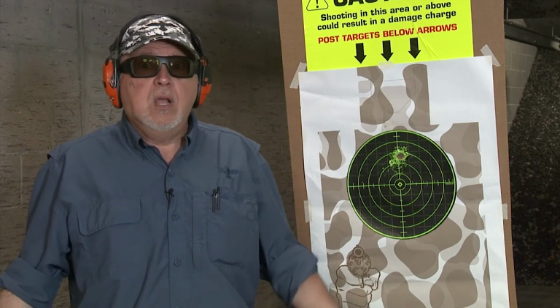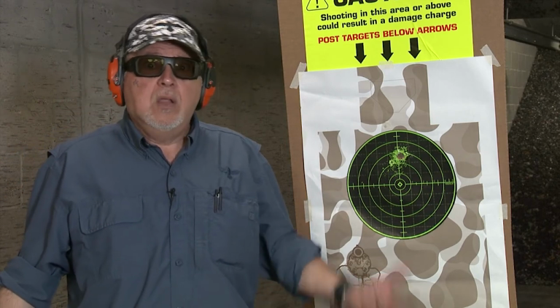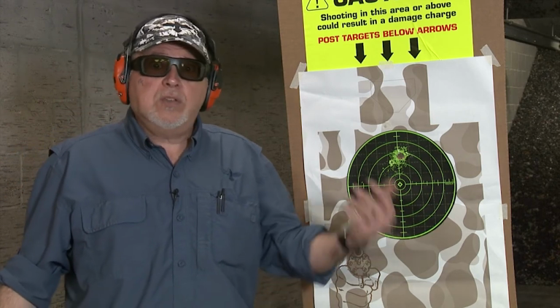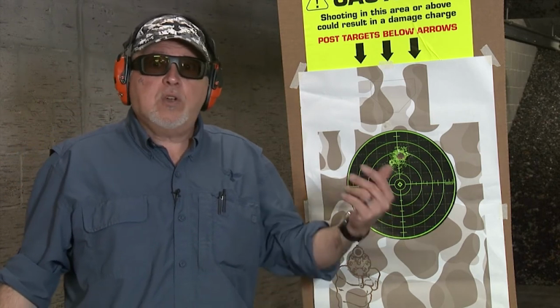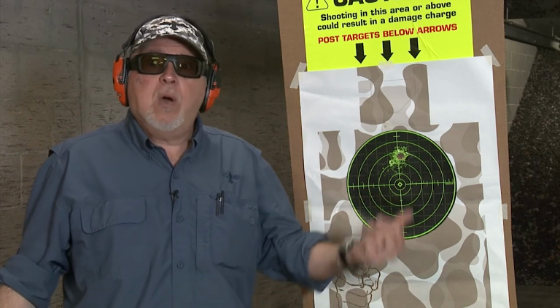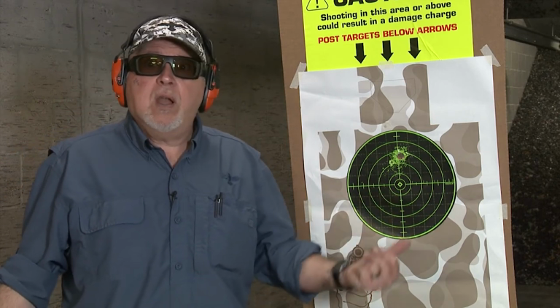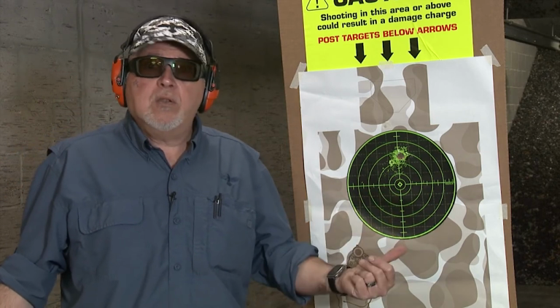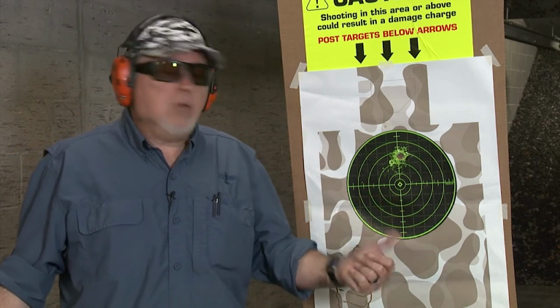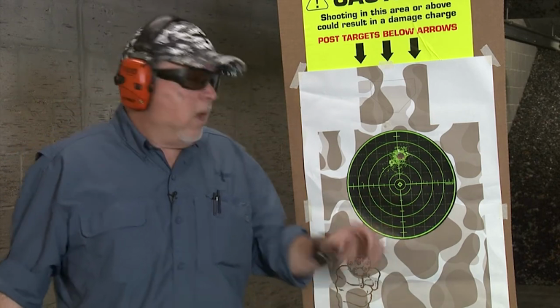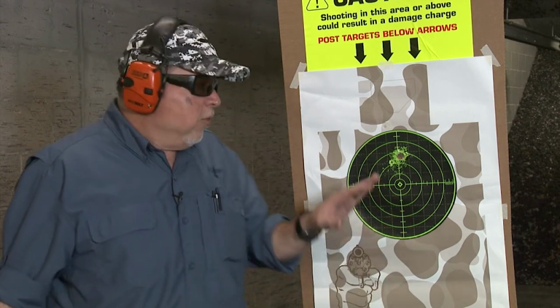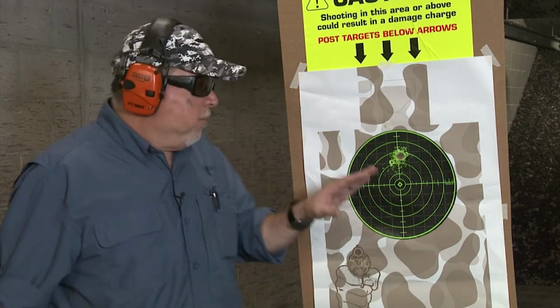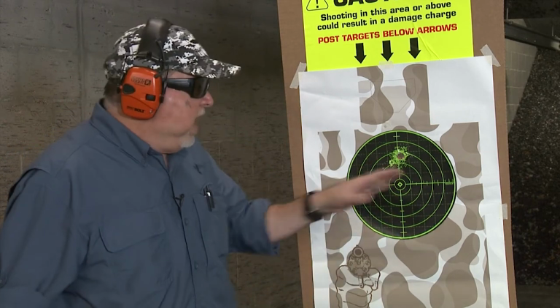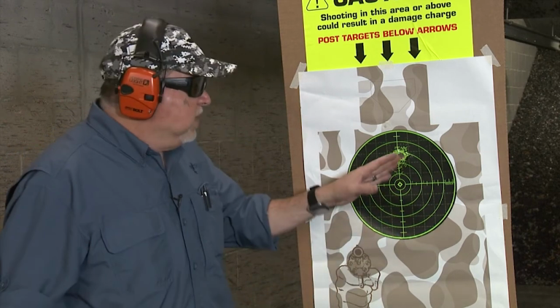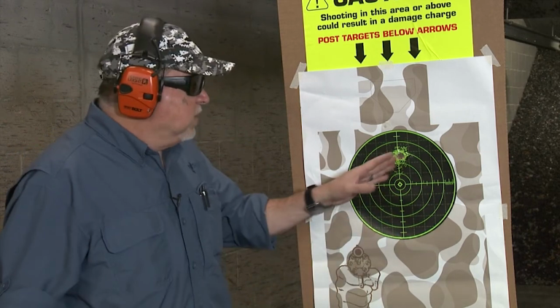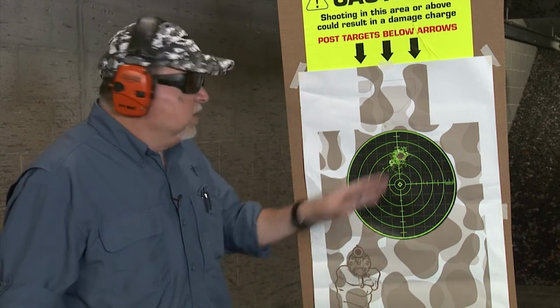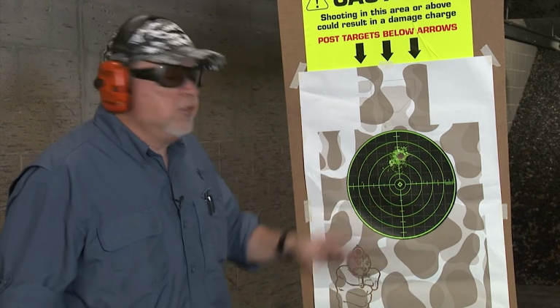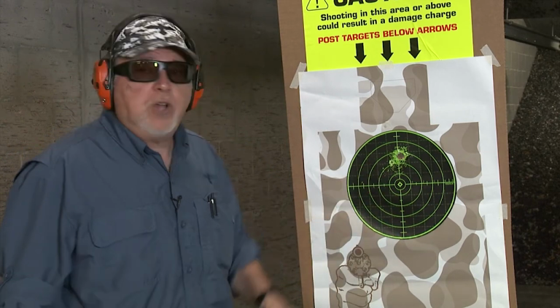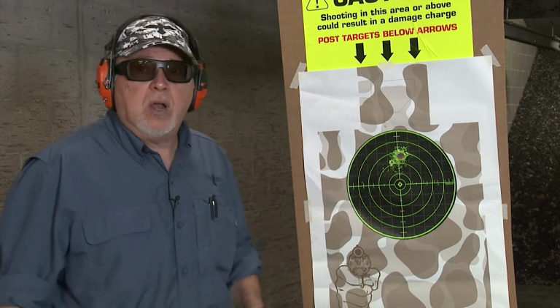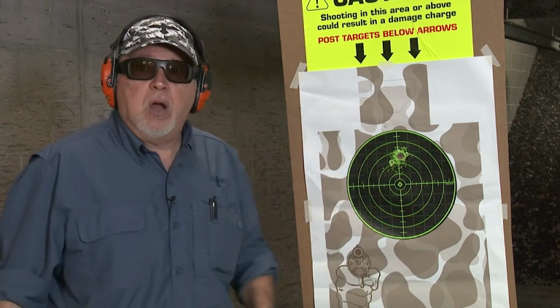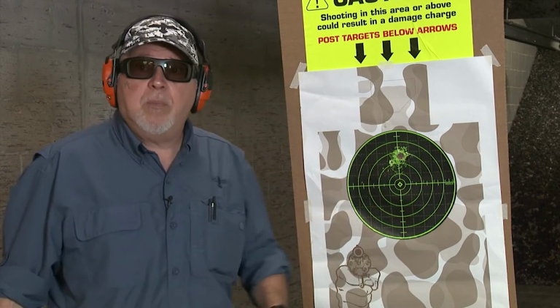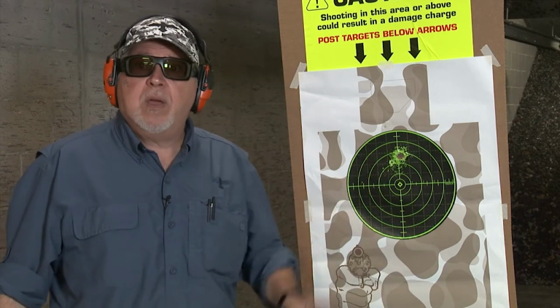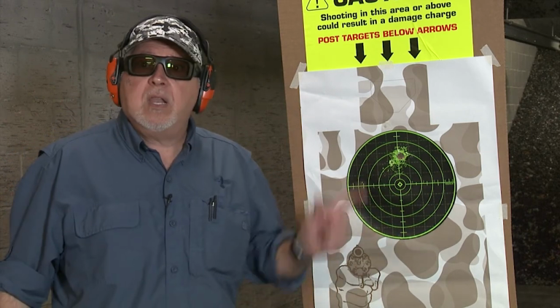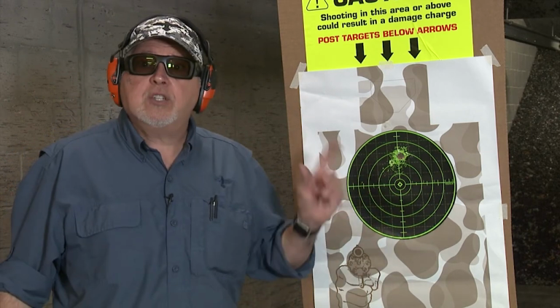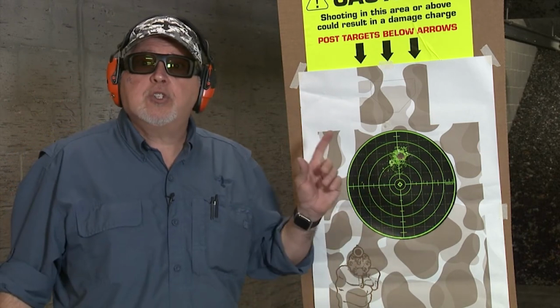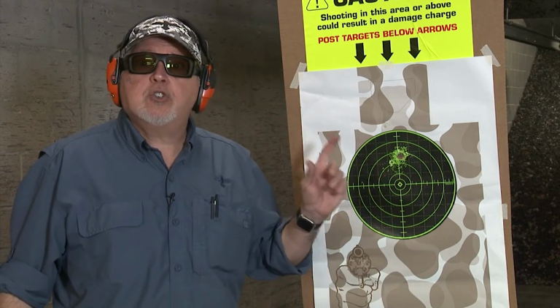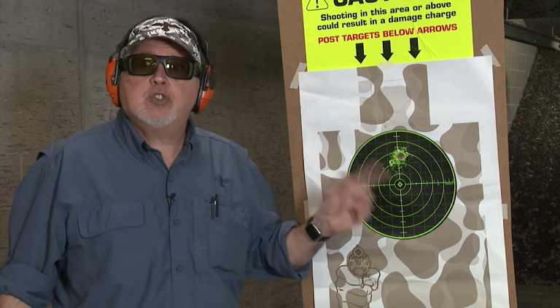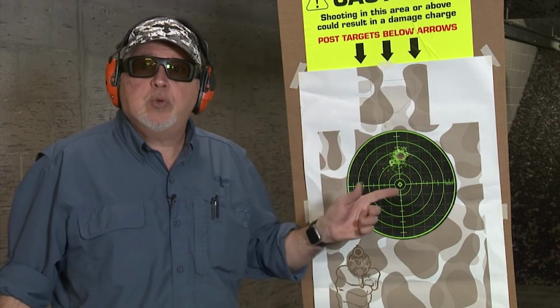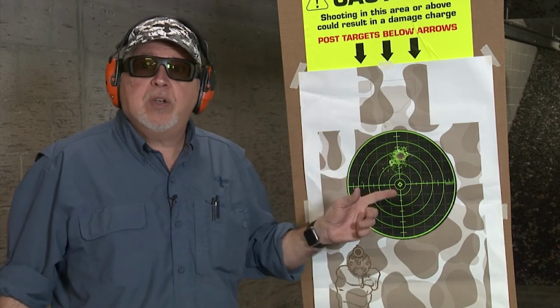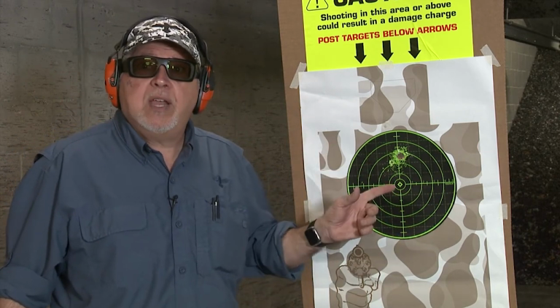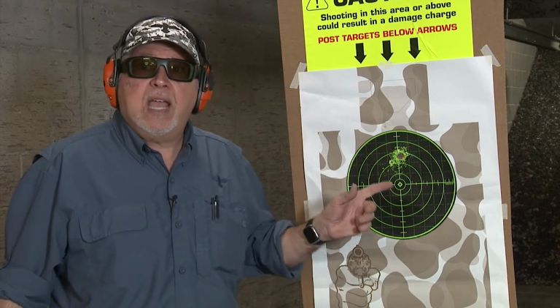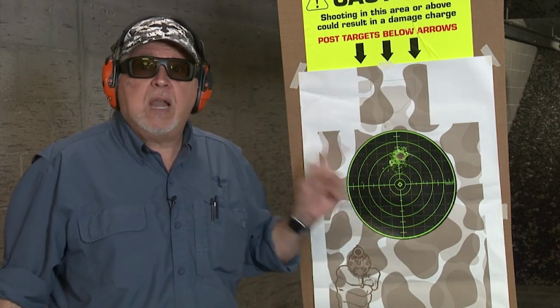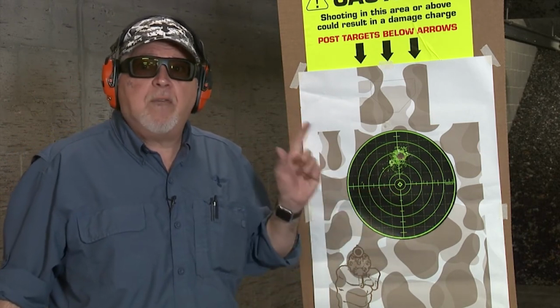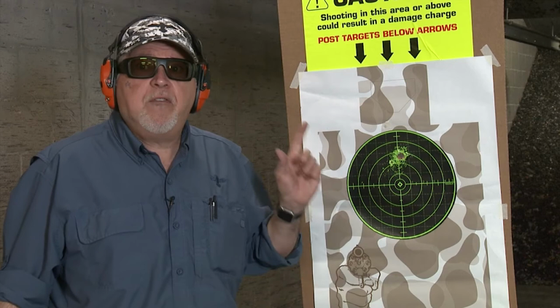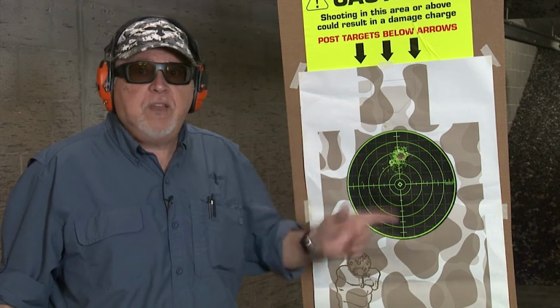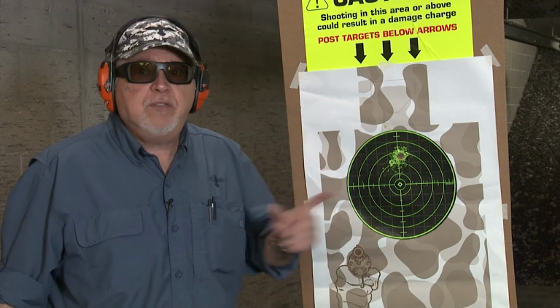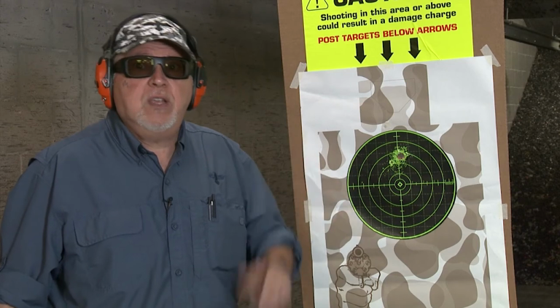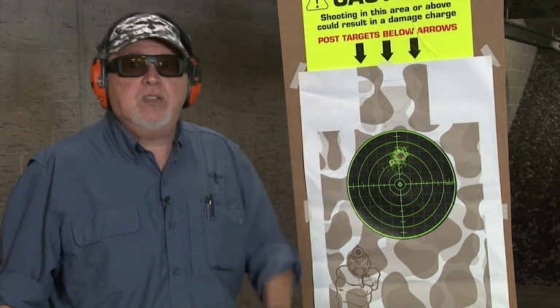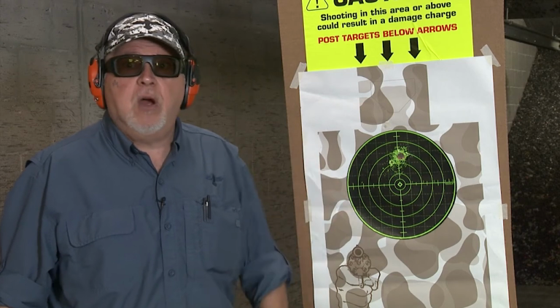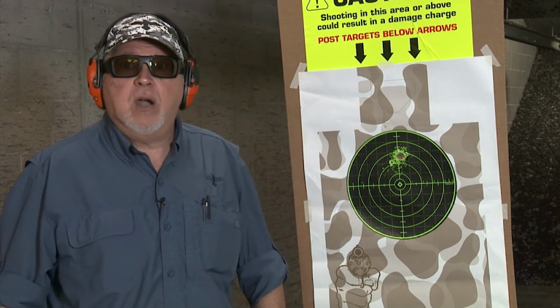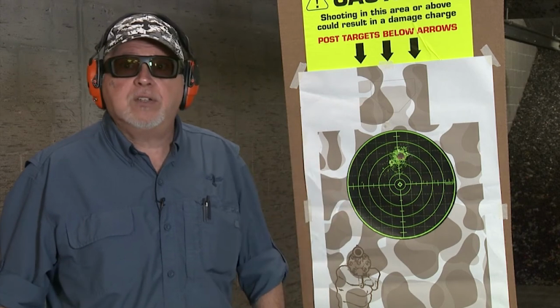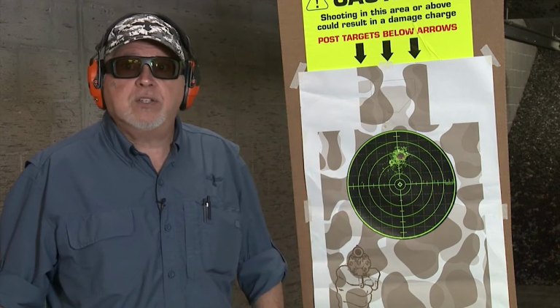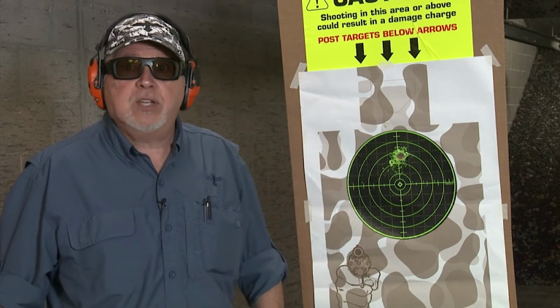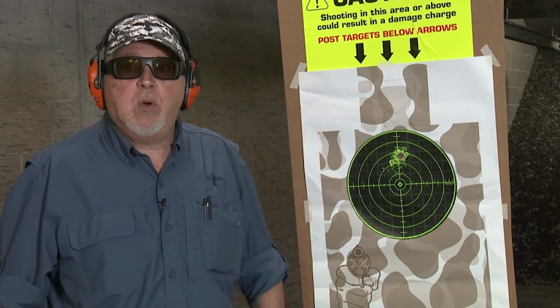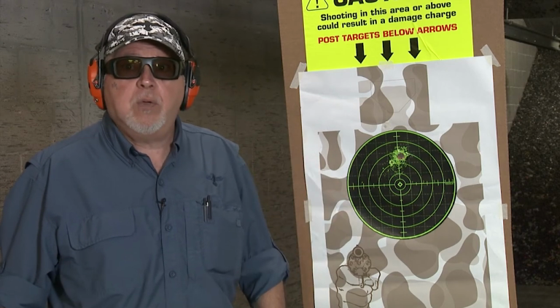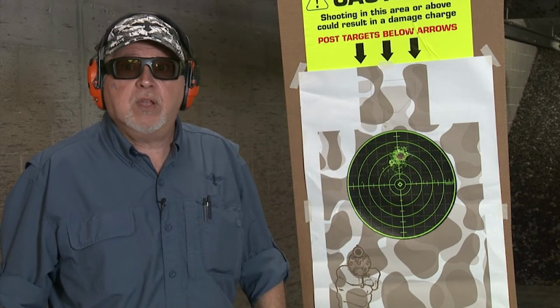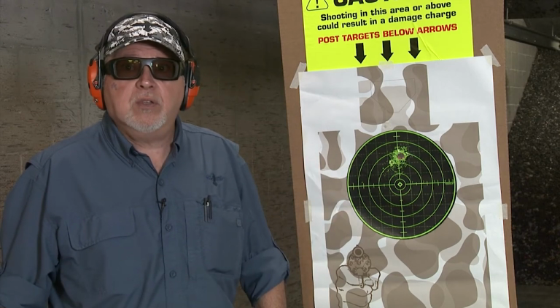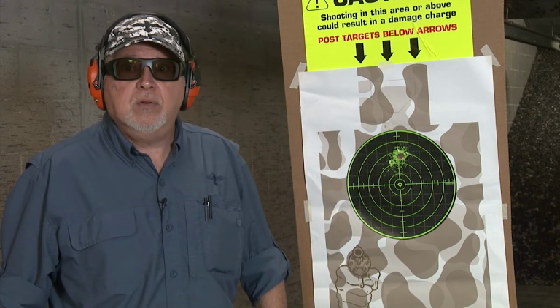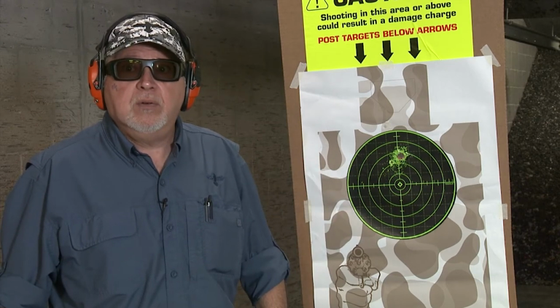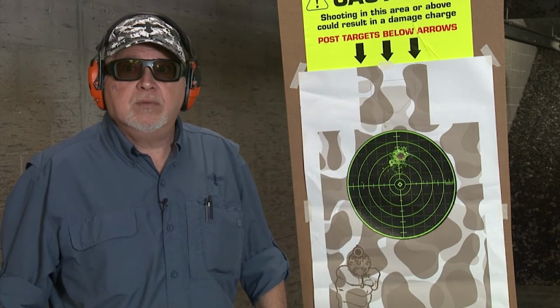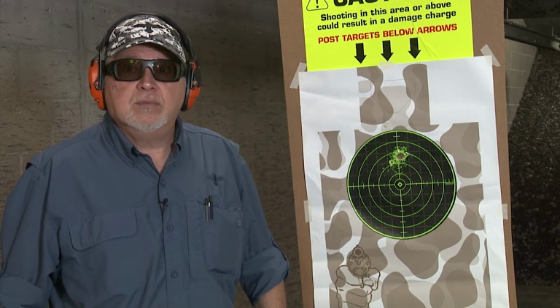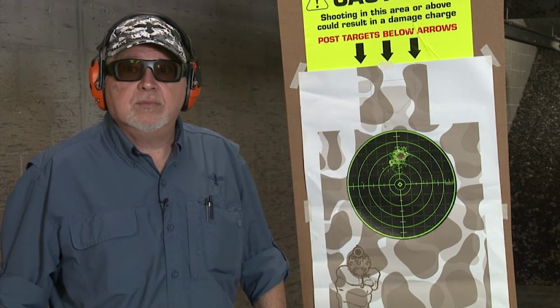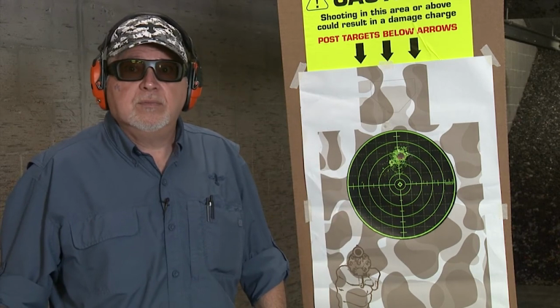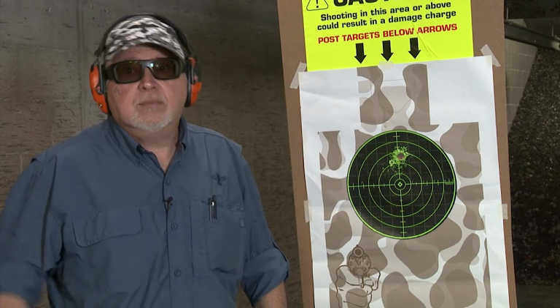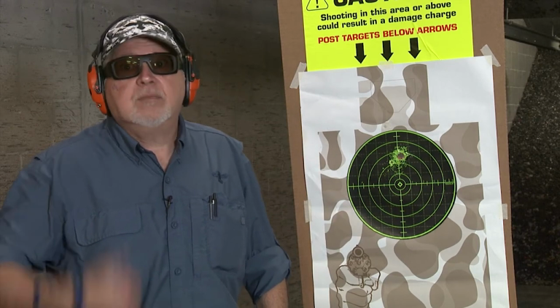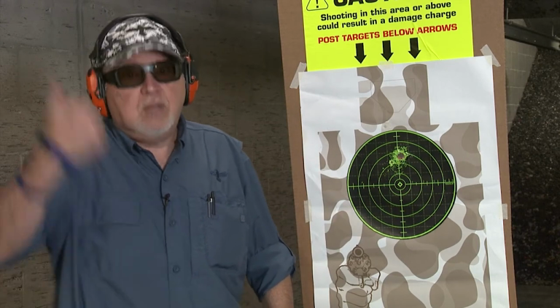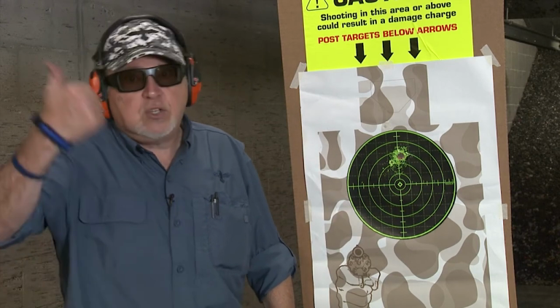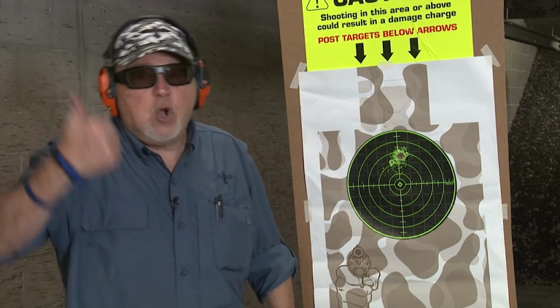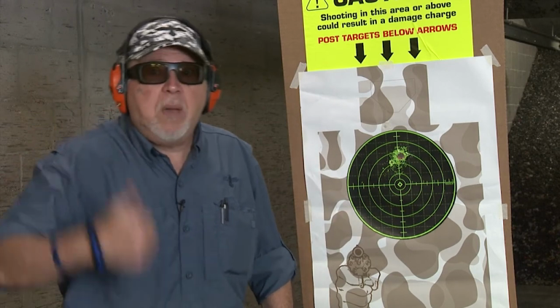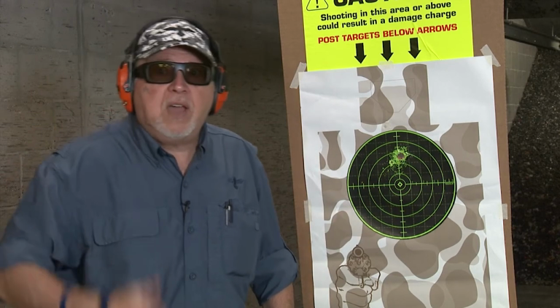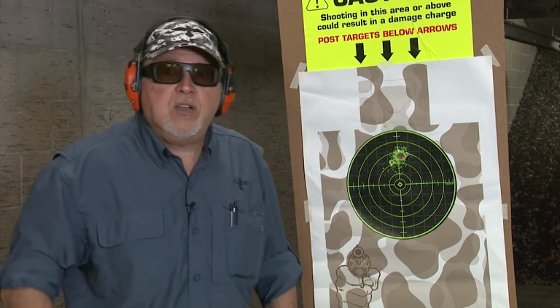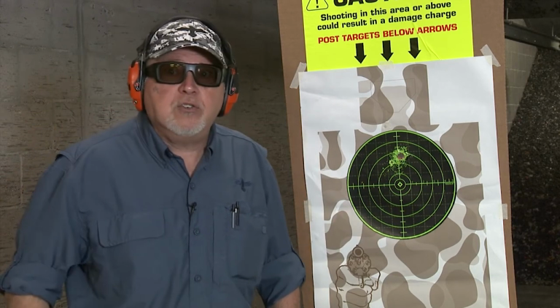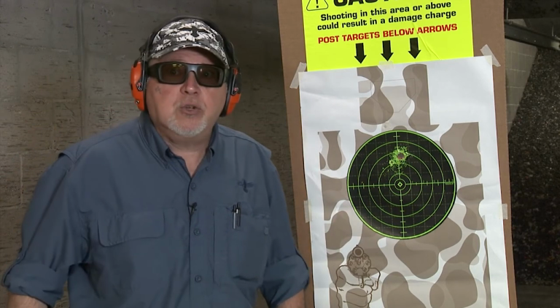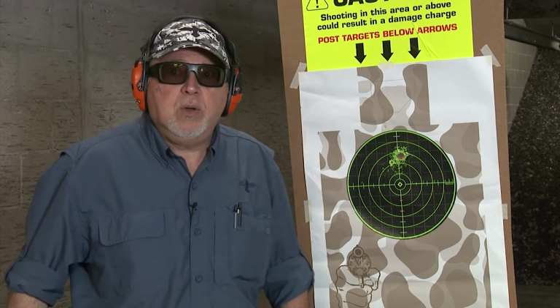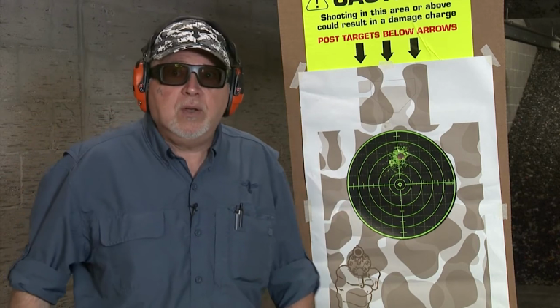Let's pace this shot up. Let's shoot it again at 15 yards and see what we can do.